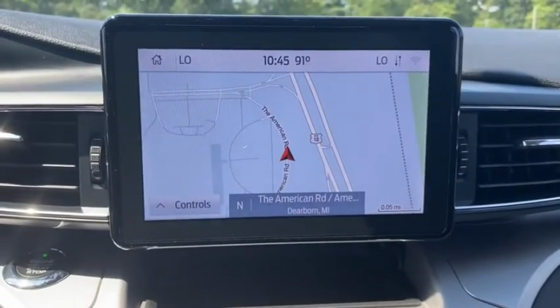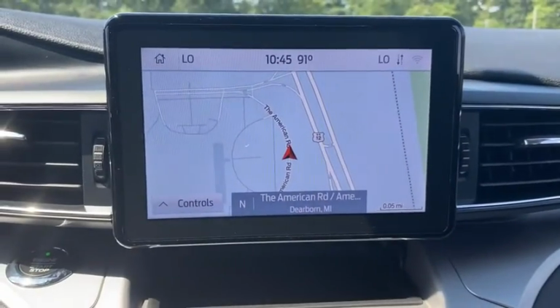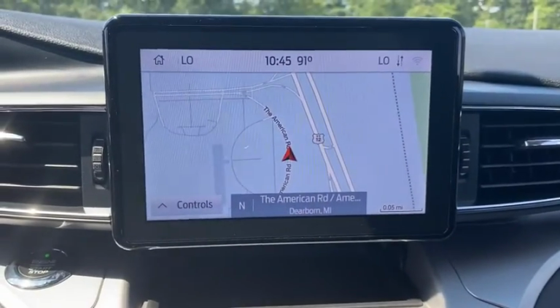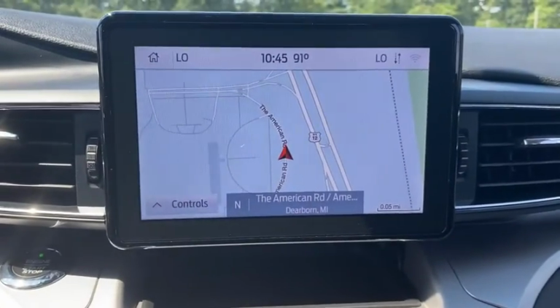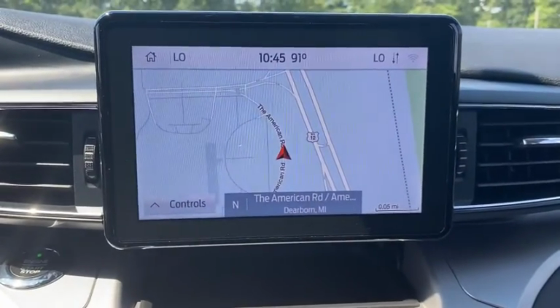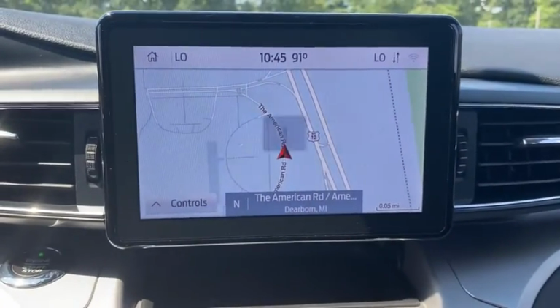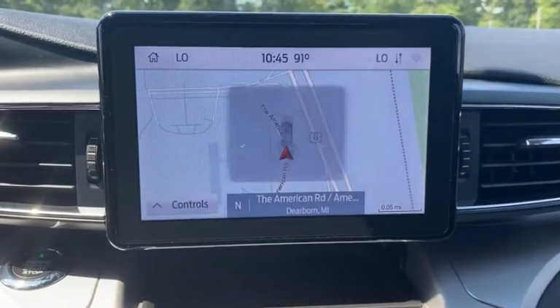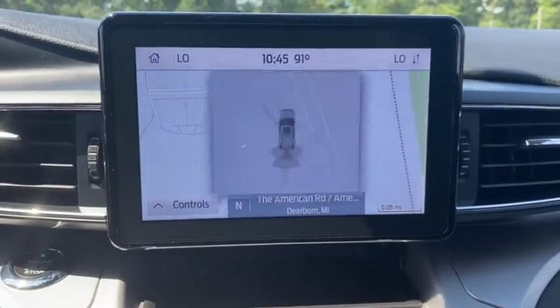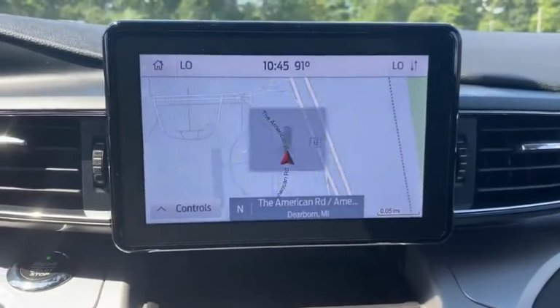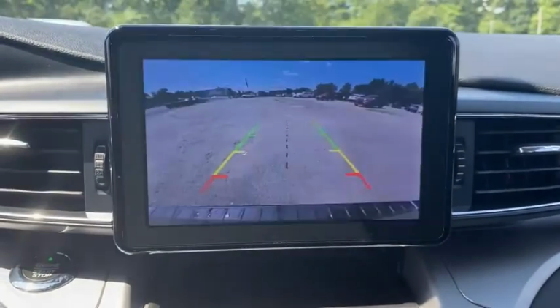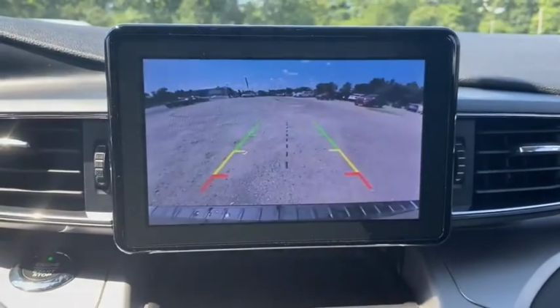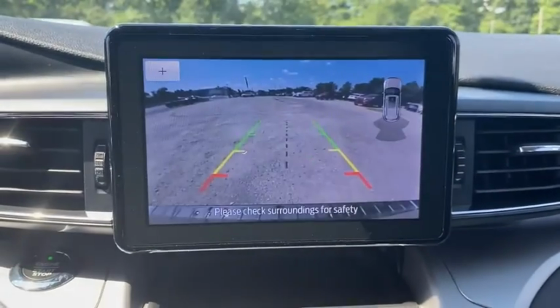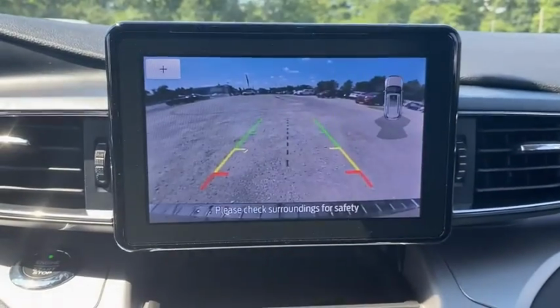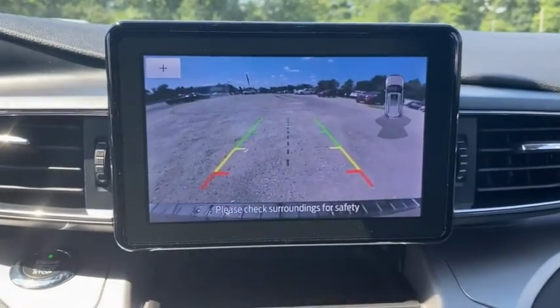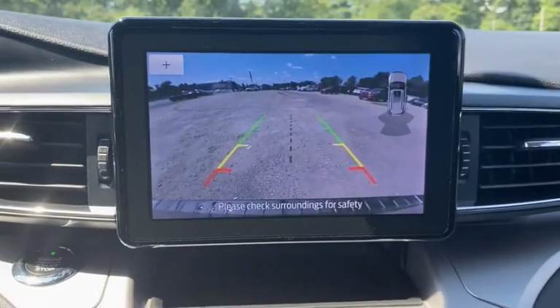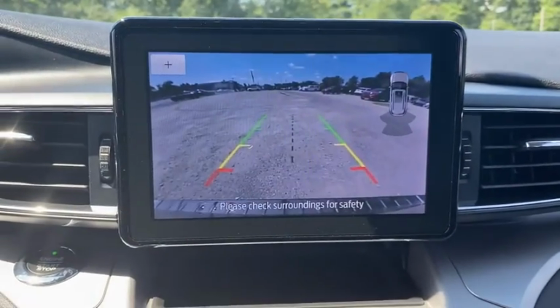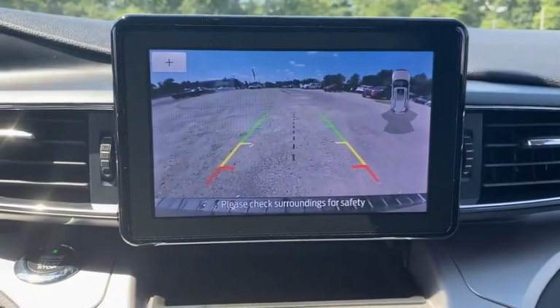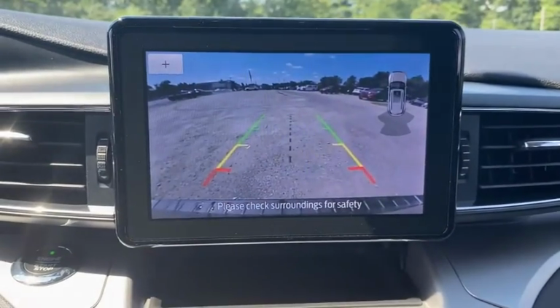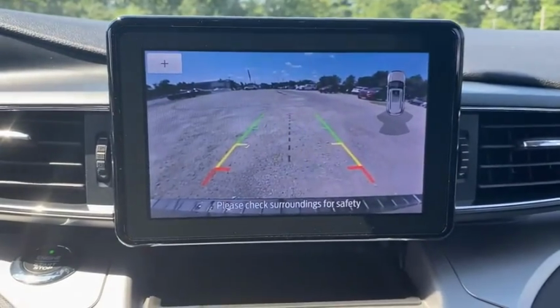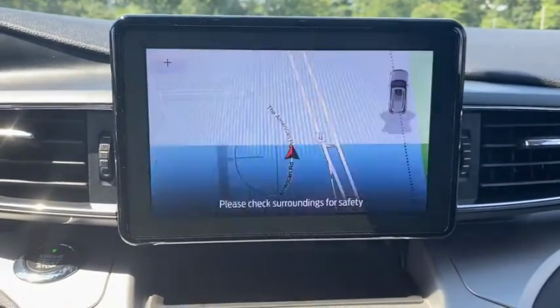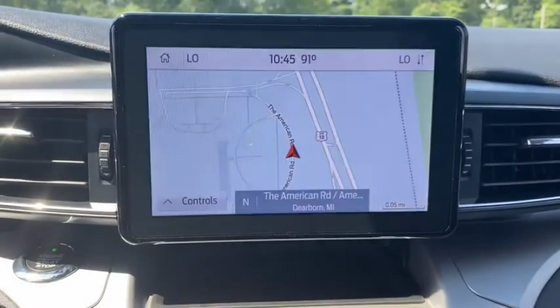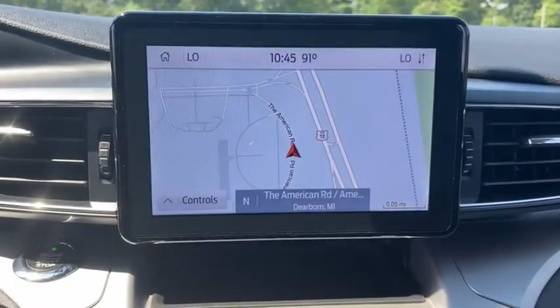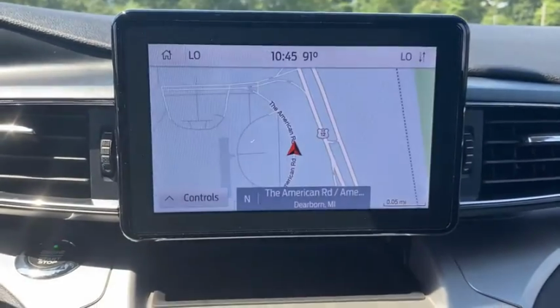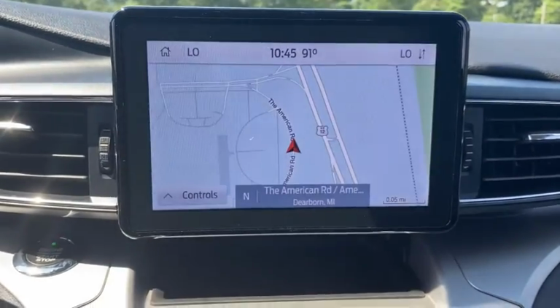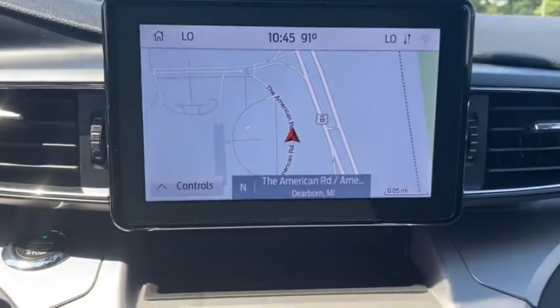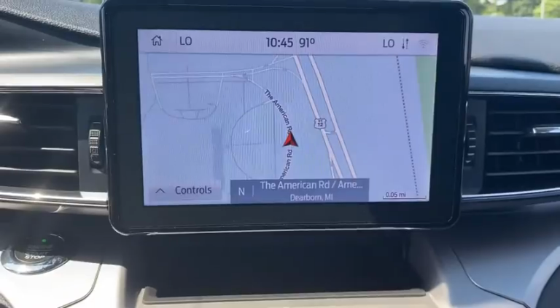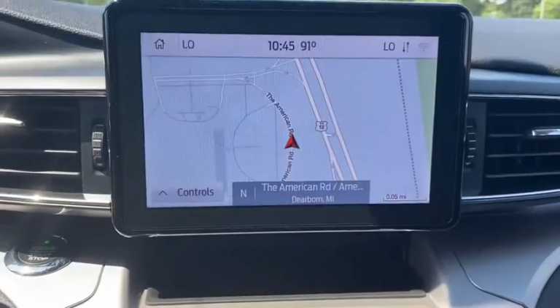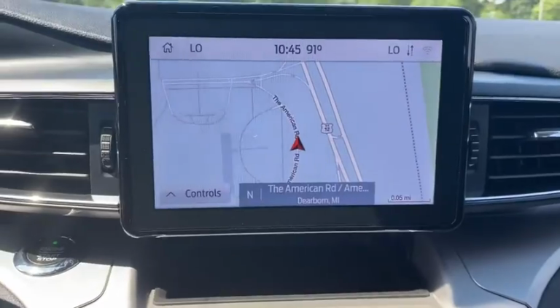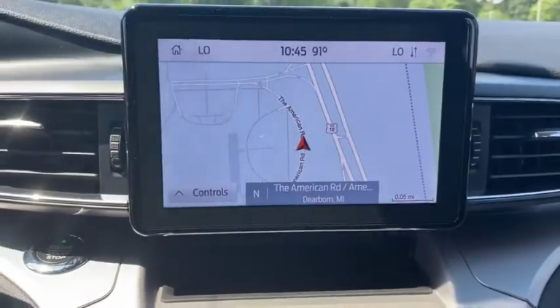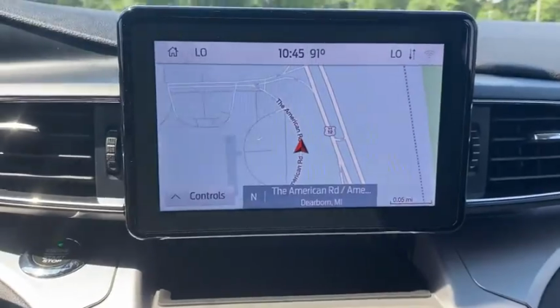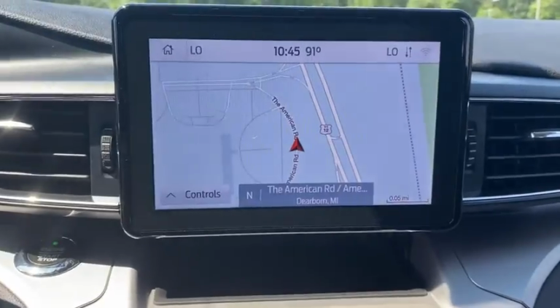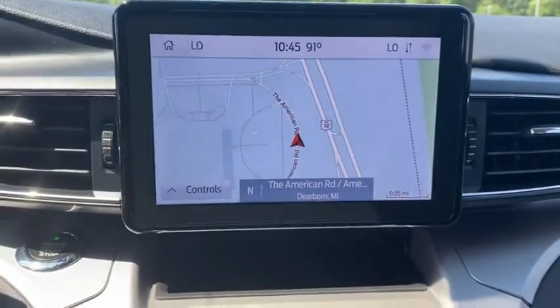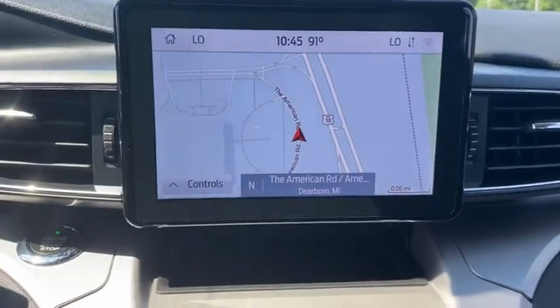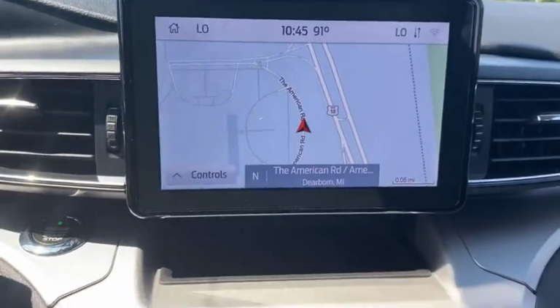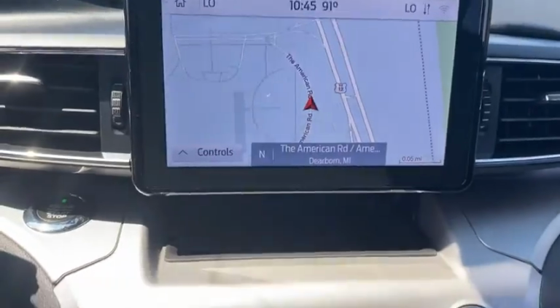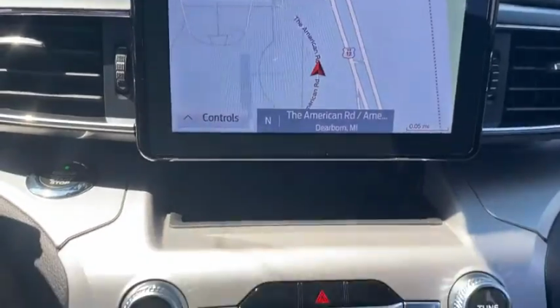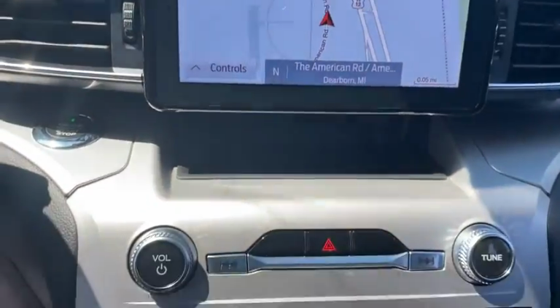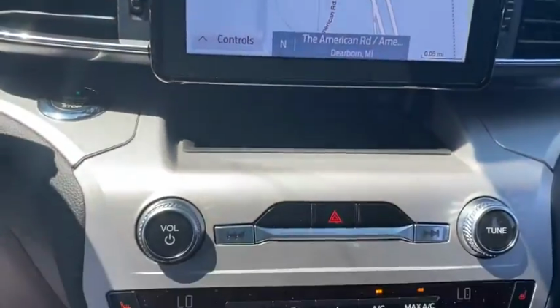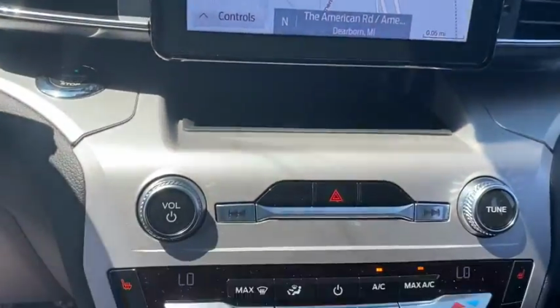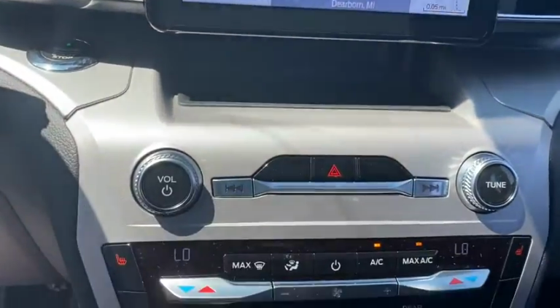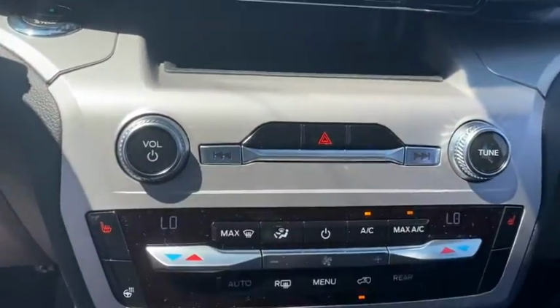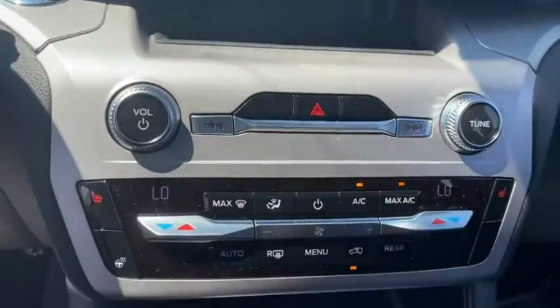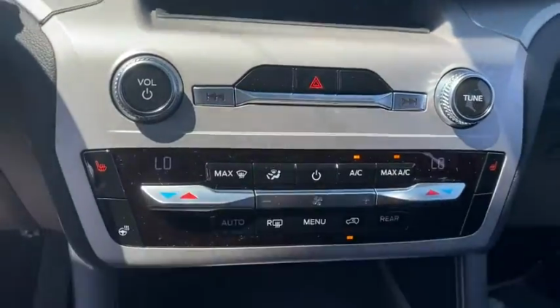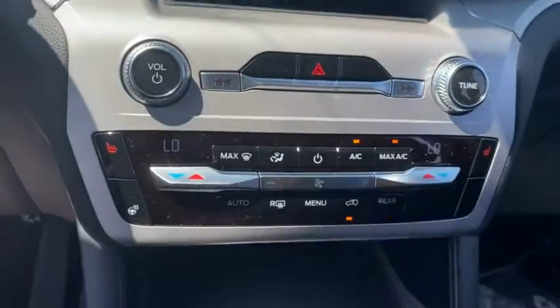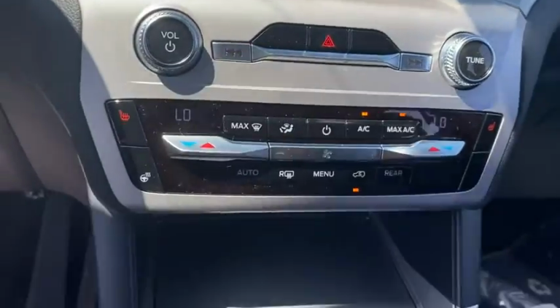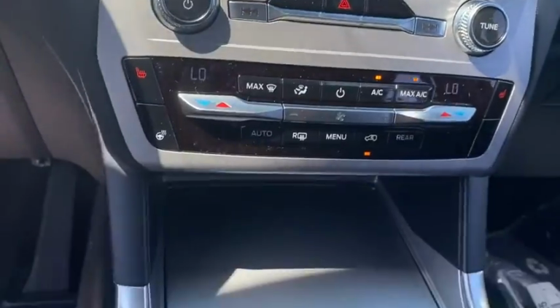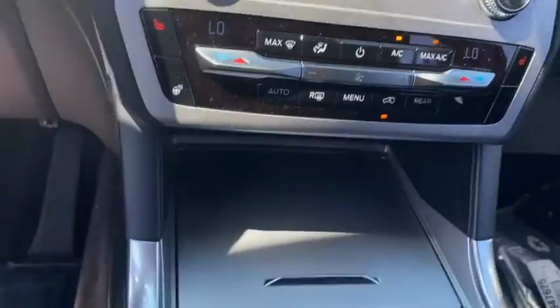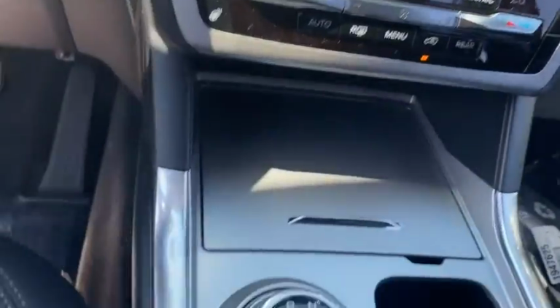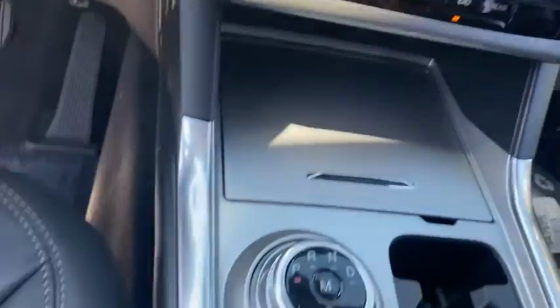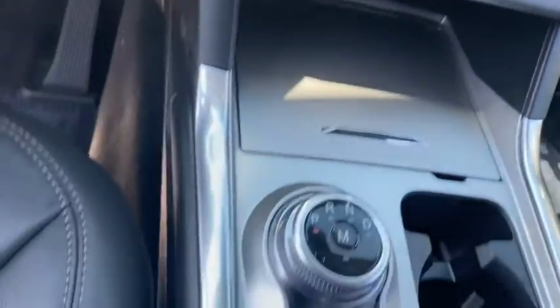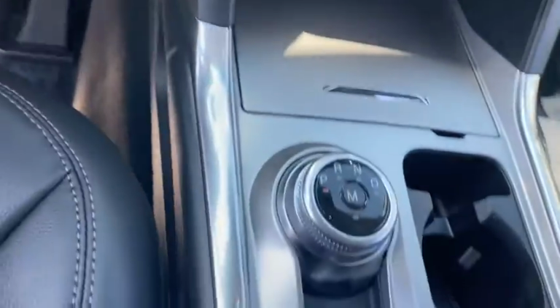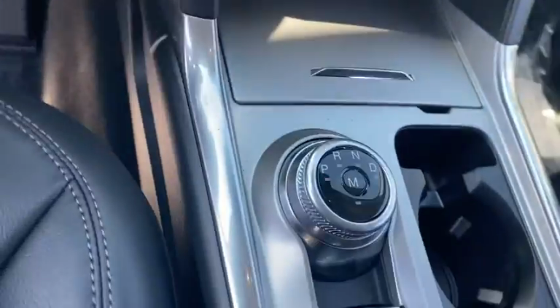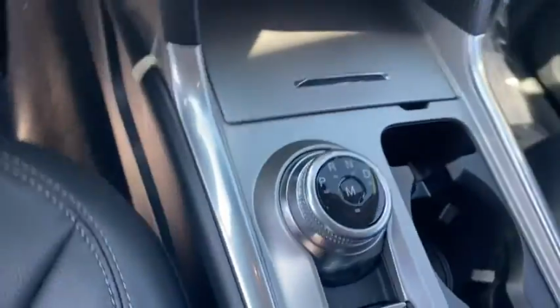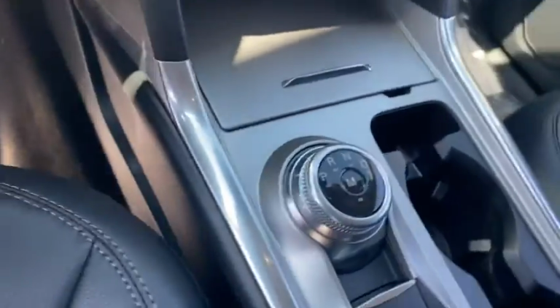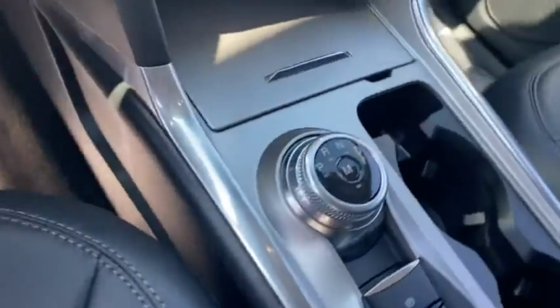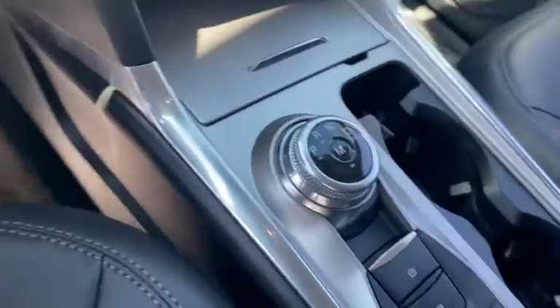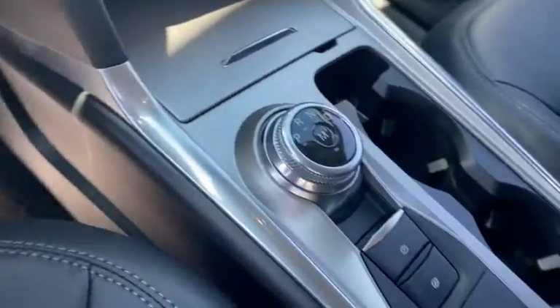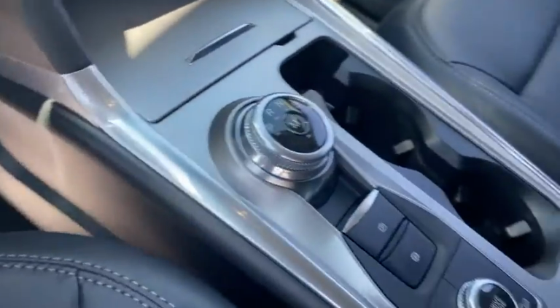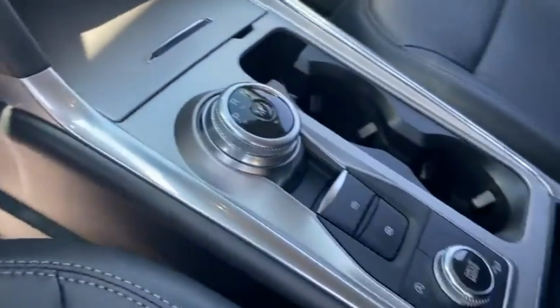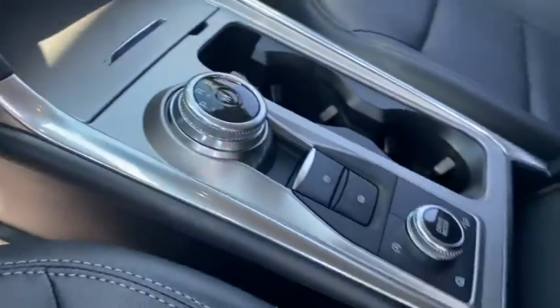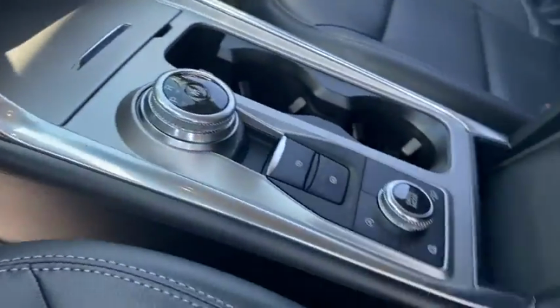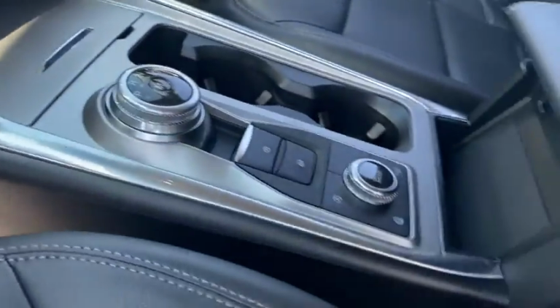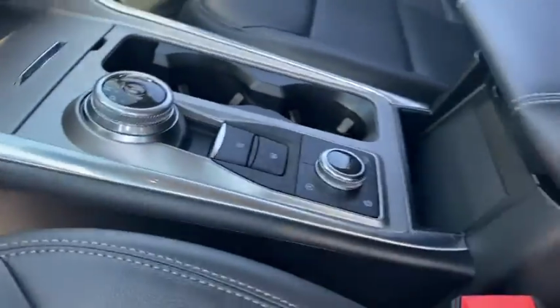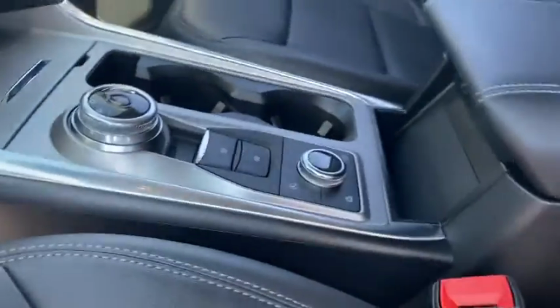Power windows. Rear window defroster. Trip computer. Security system. Panic alarm. Overhead console.